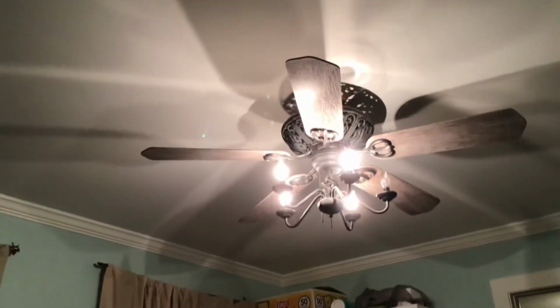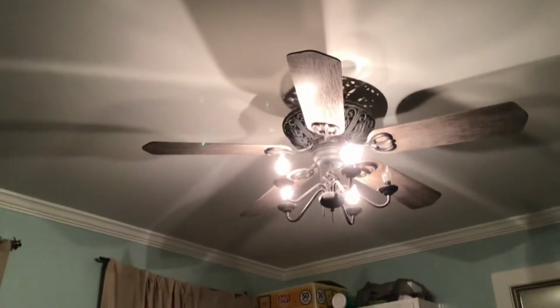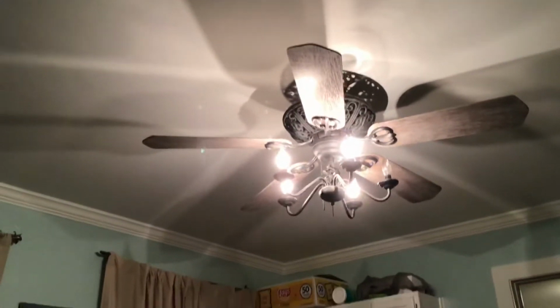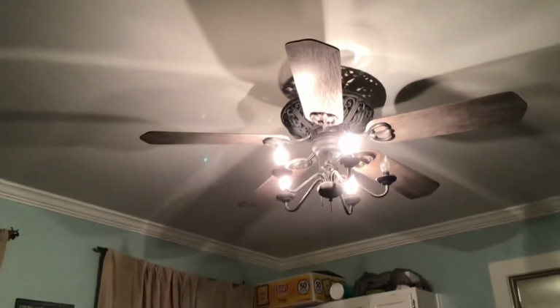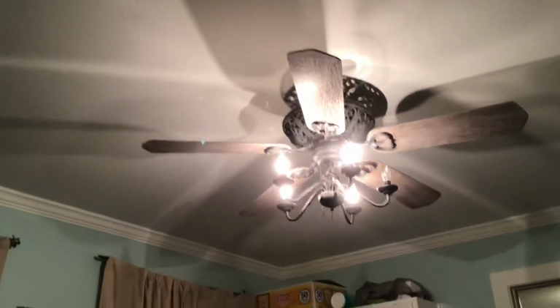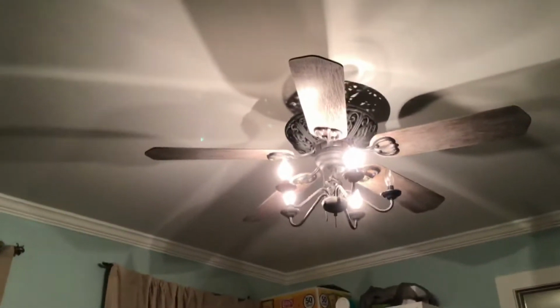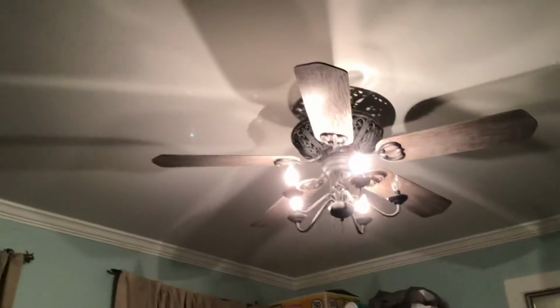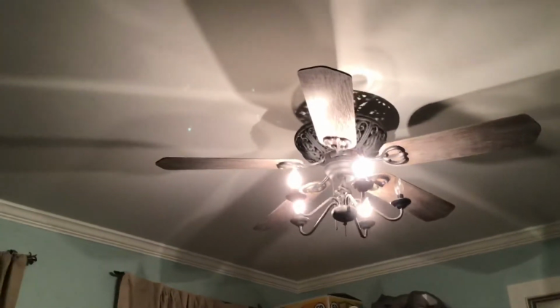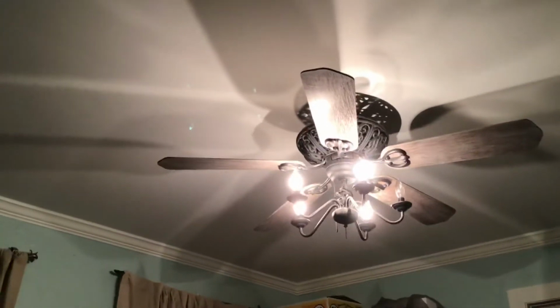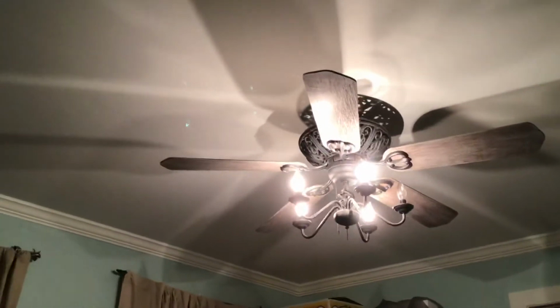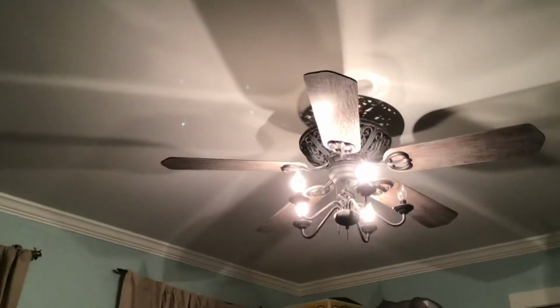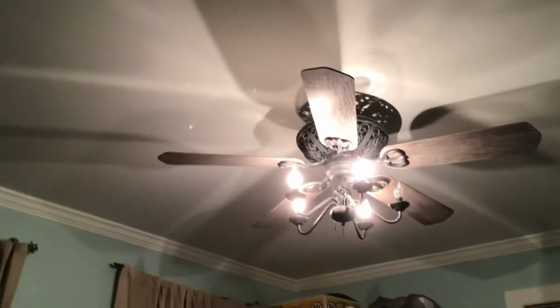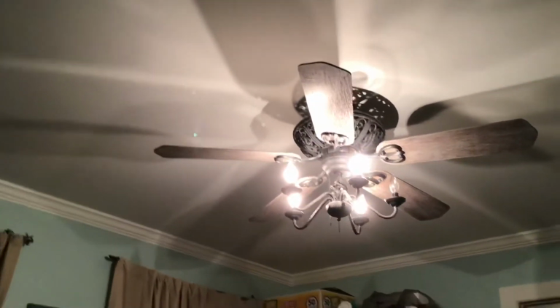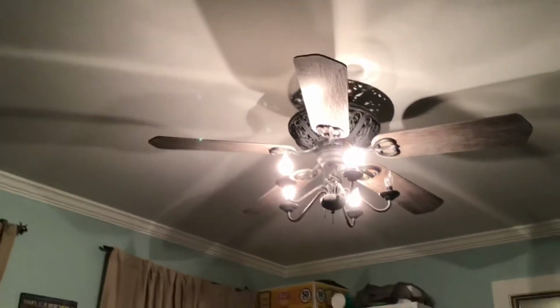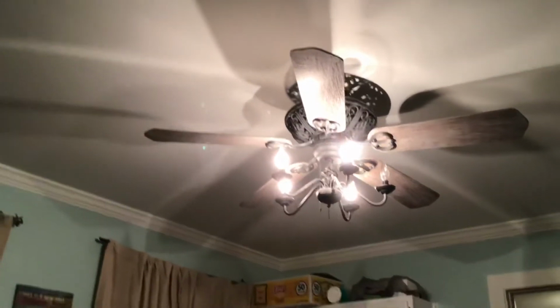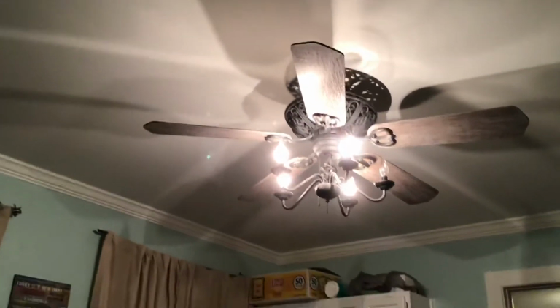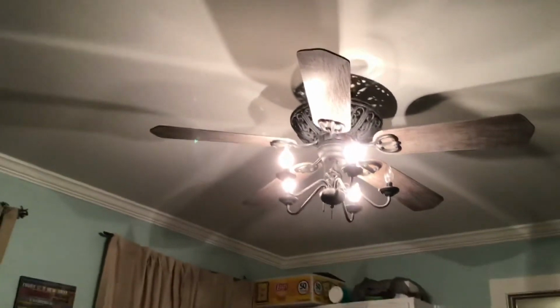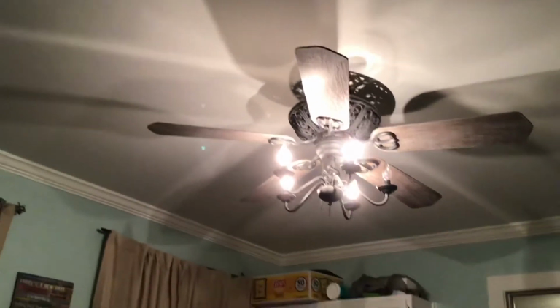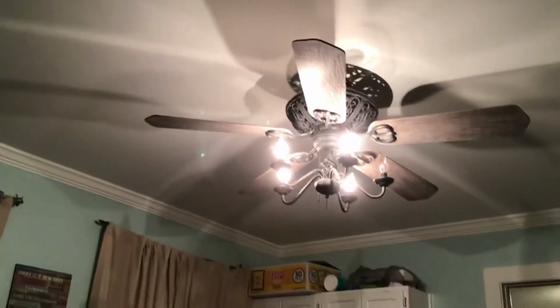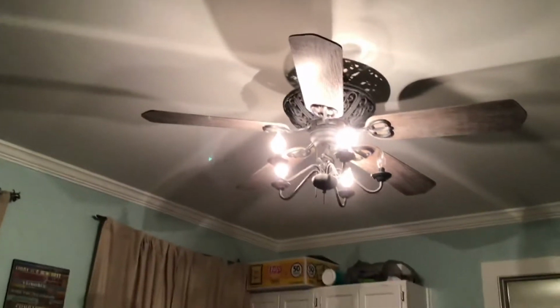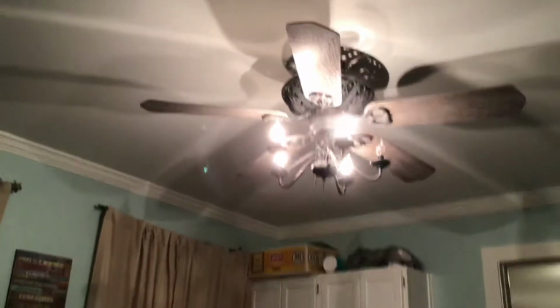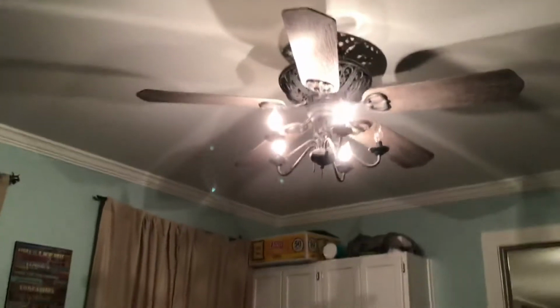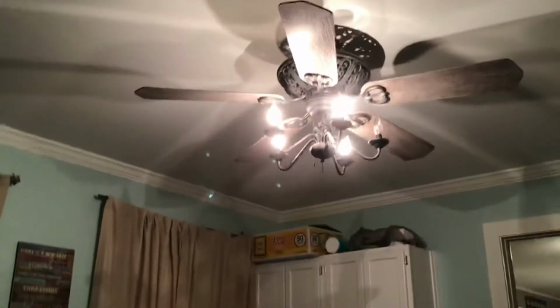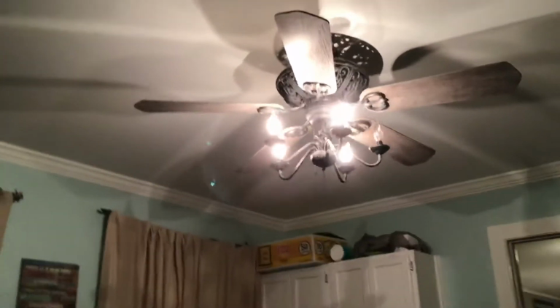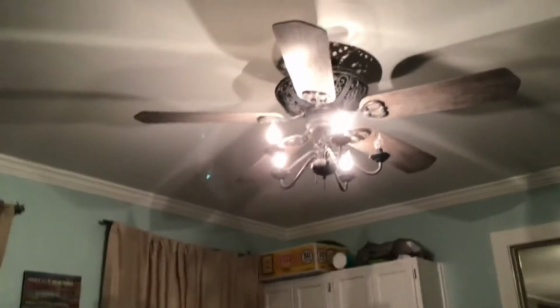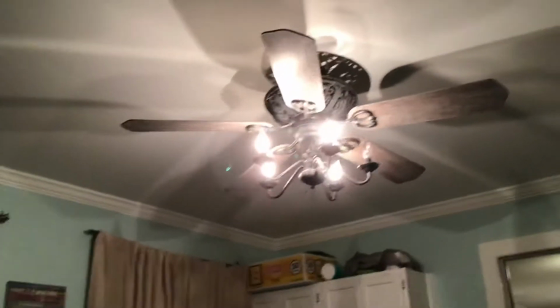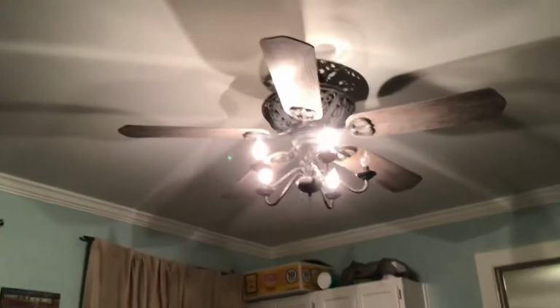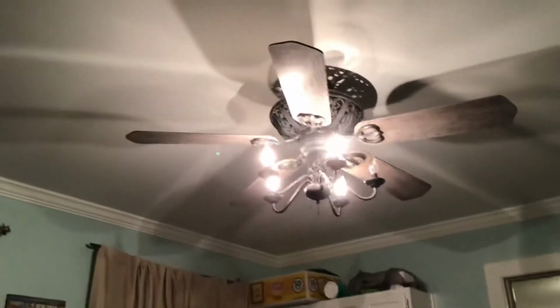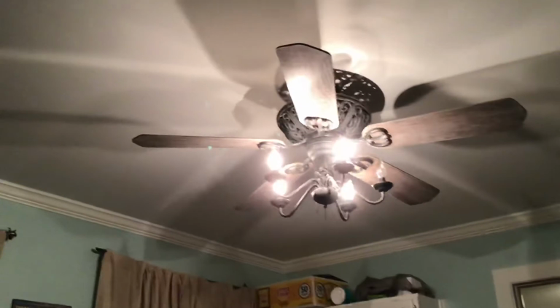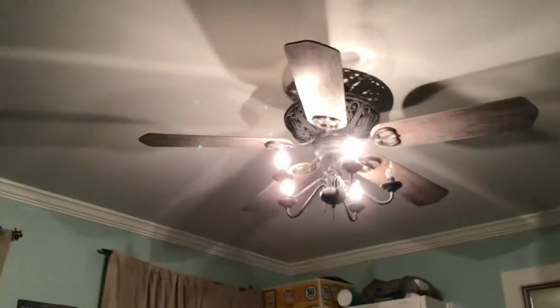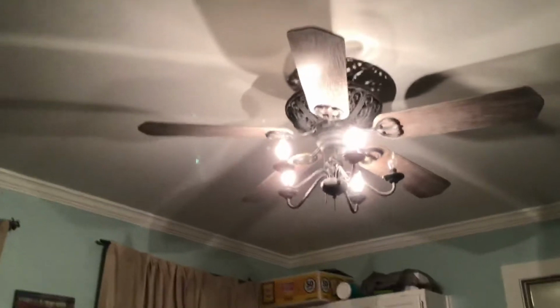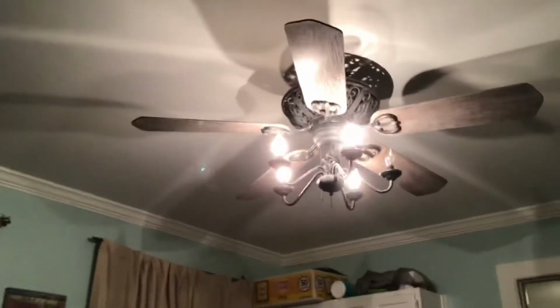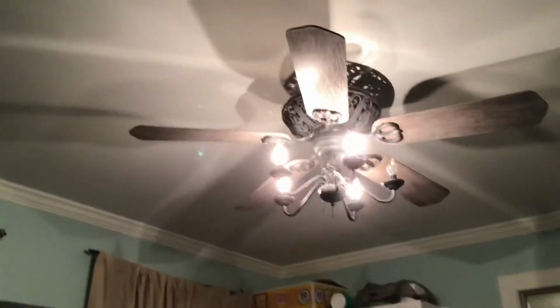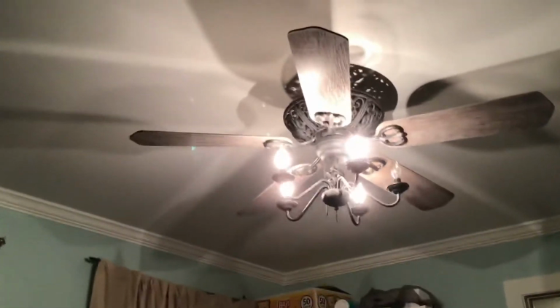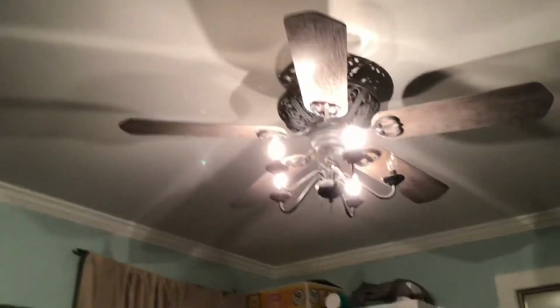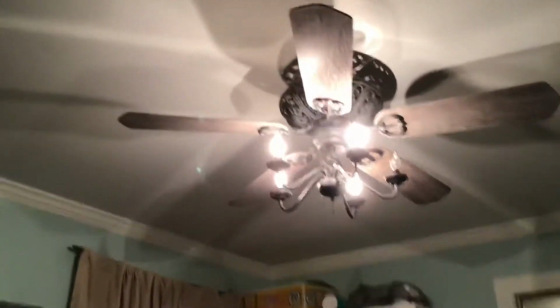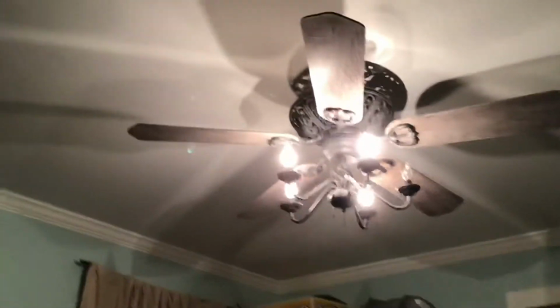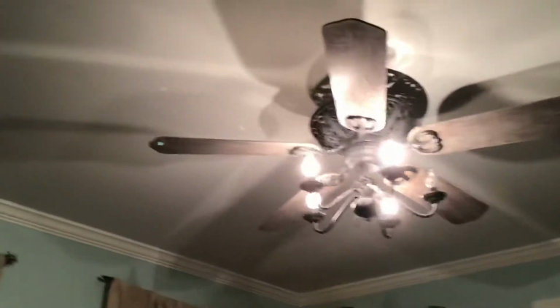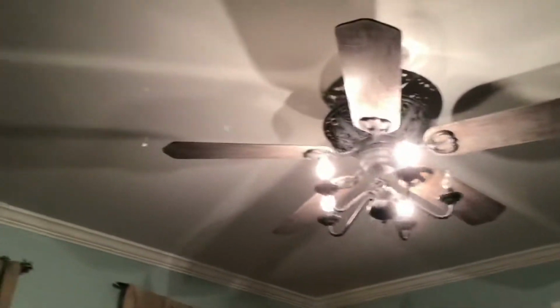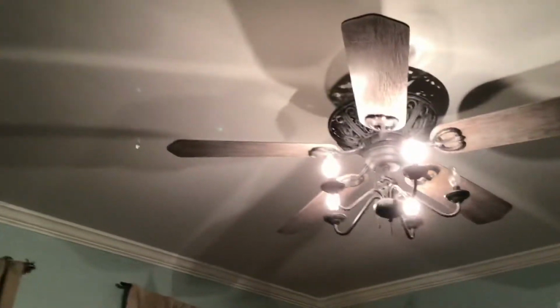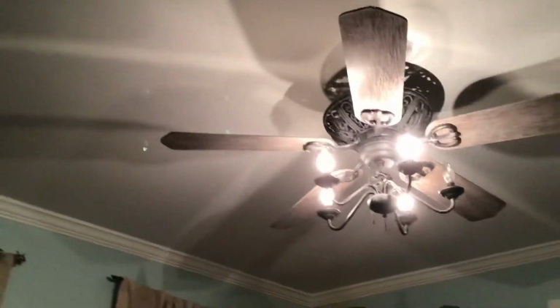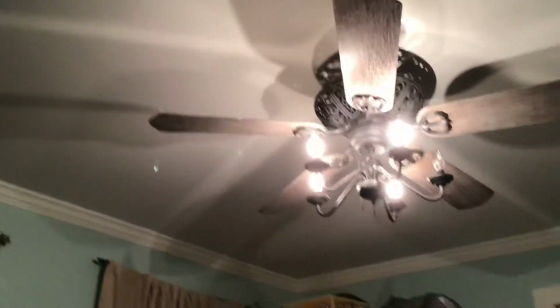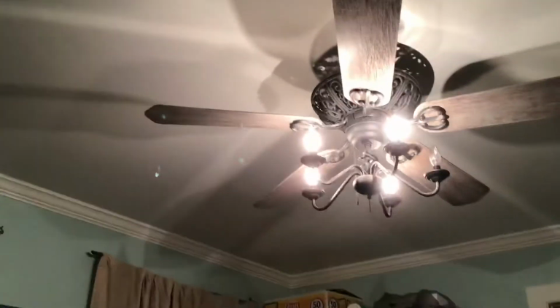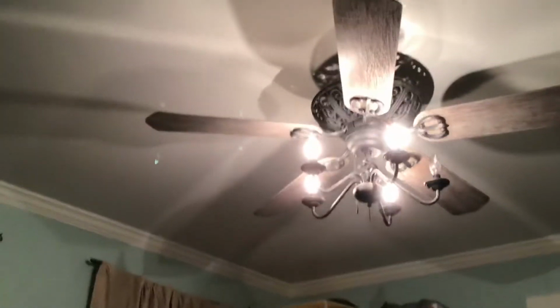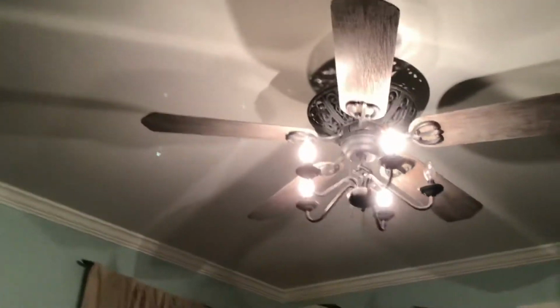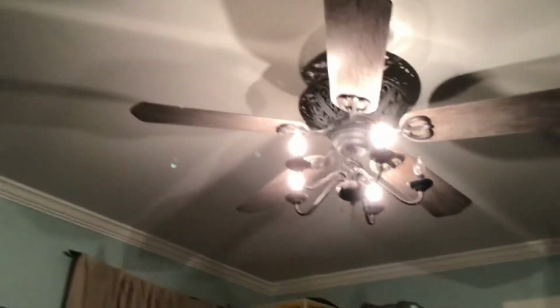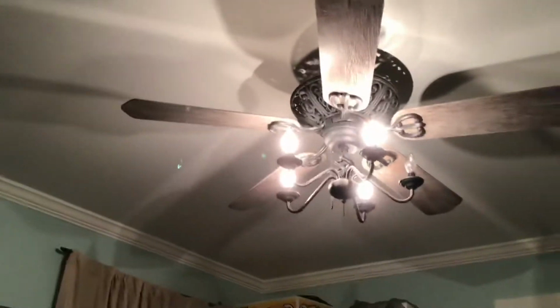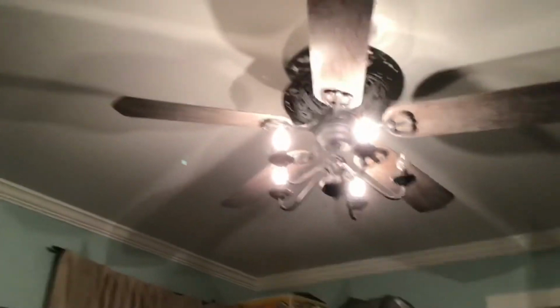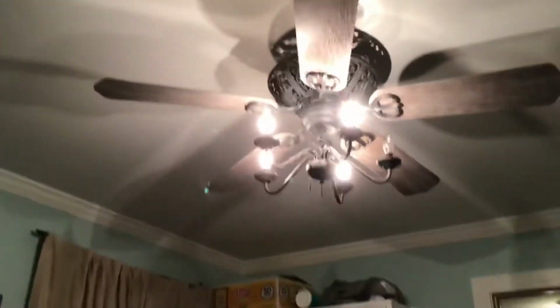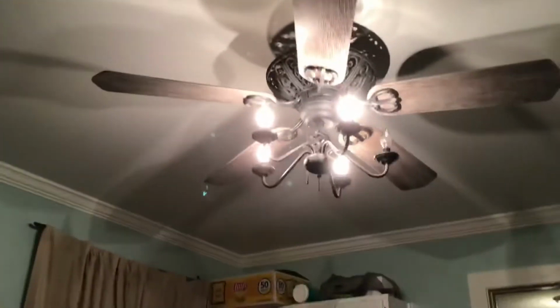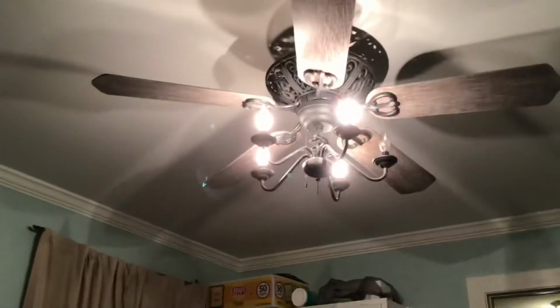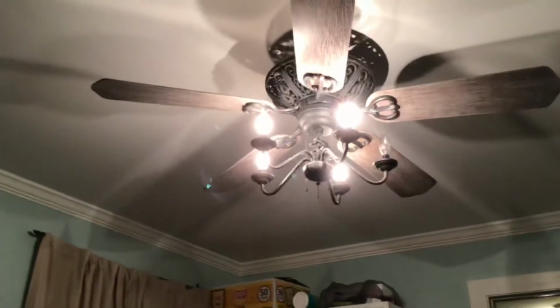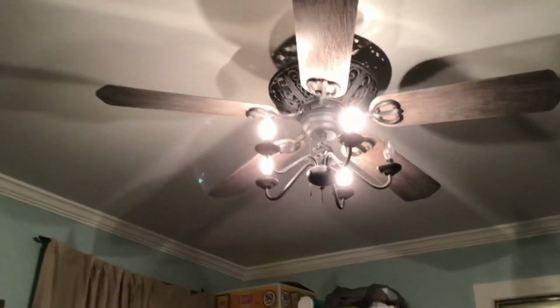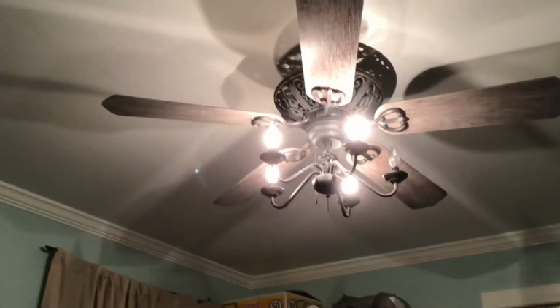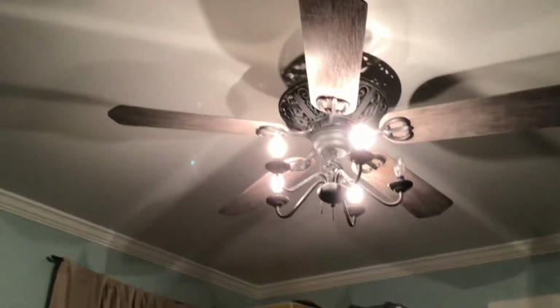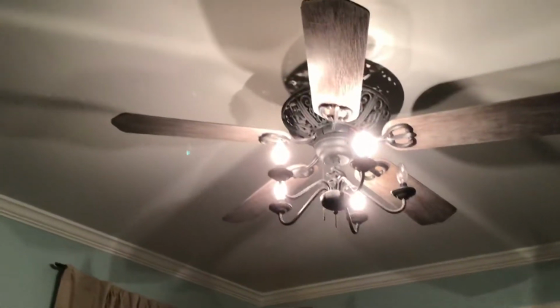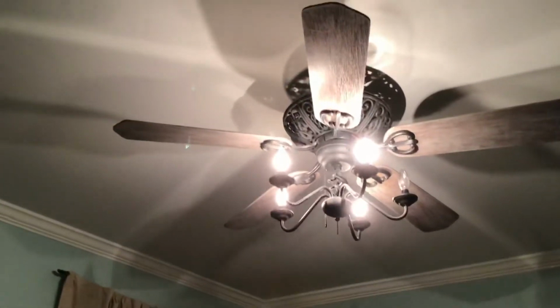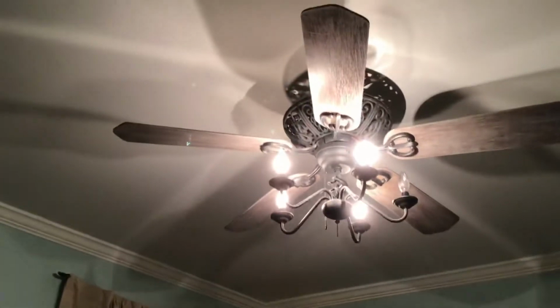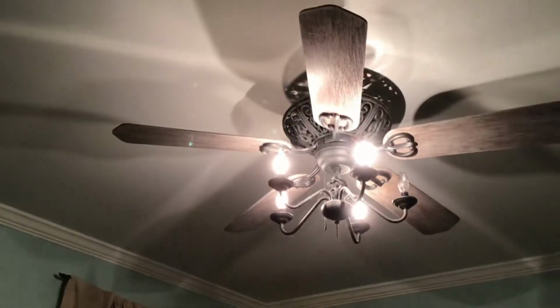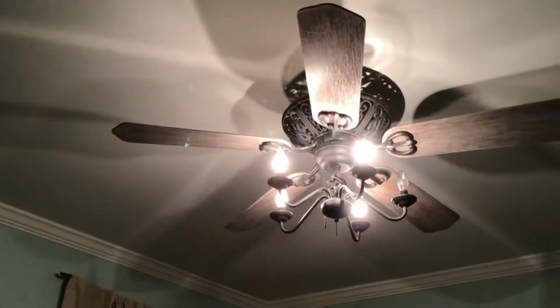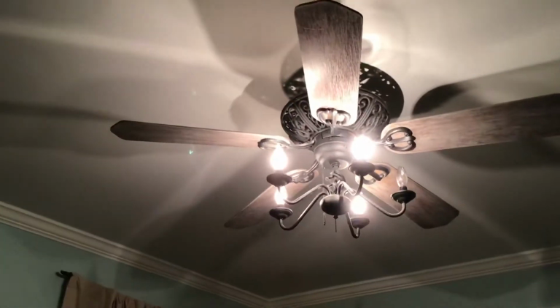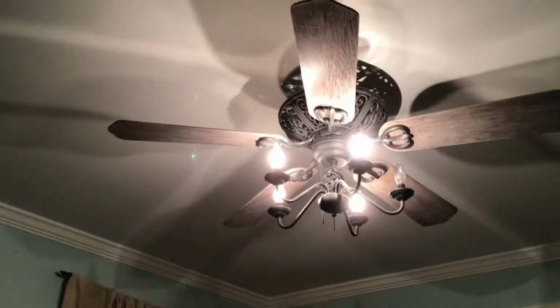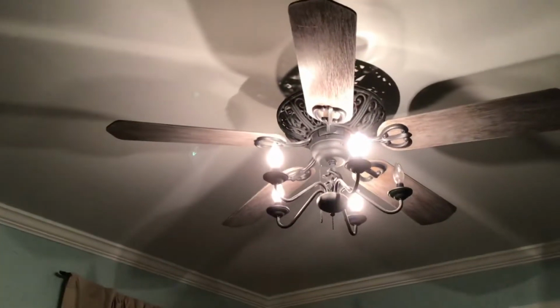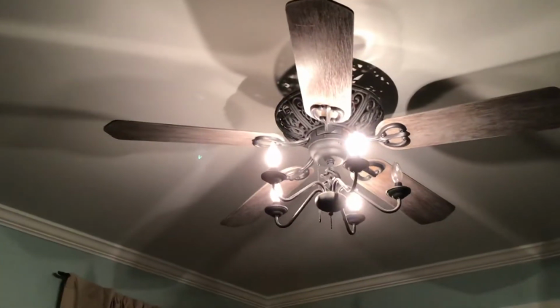This is going to be a tour of the ceiling fans in my house. In the office we have an unknown Encon.